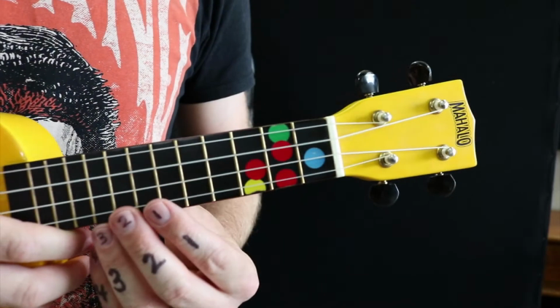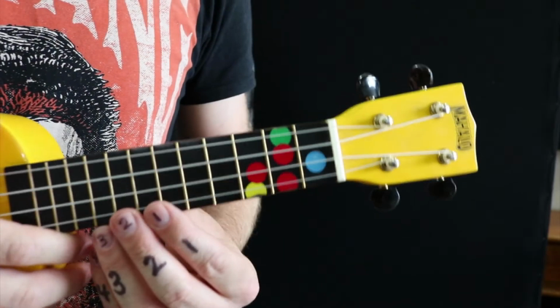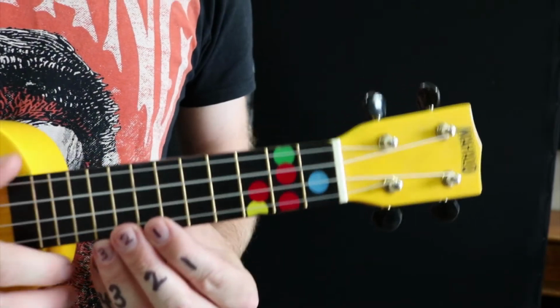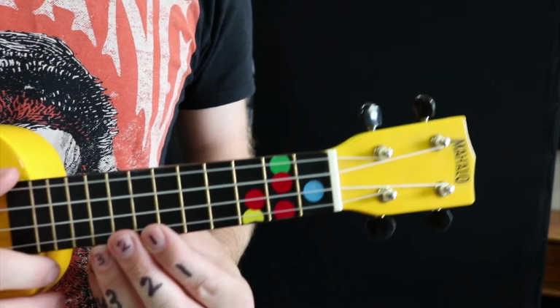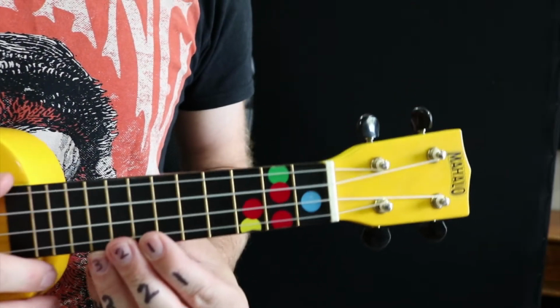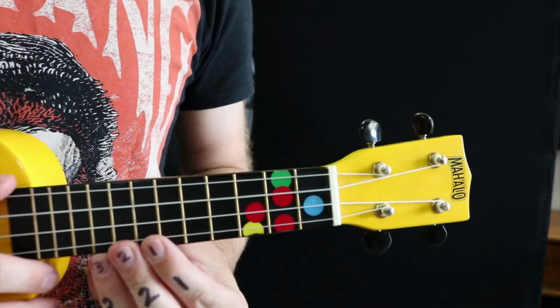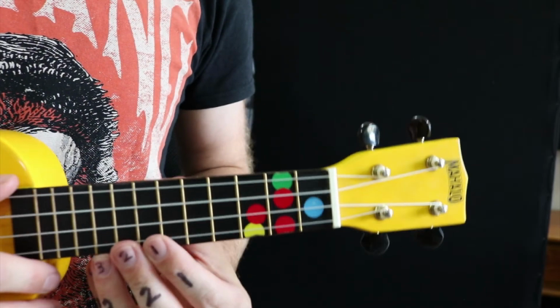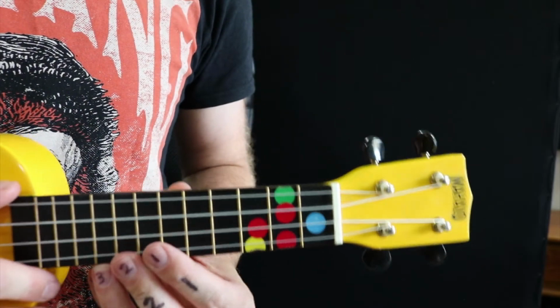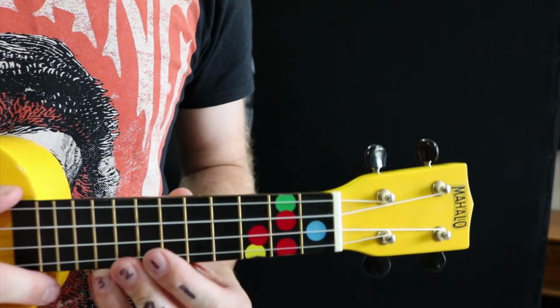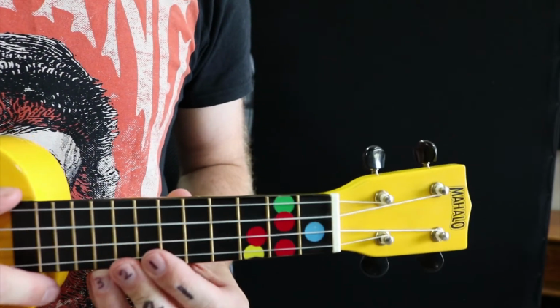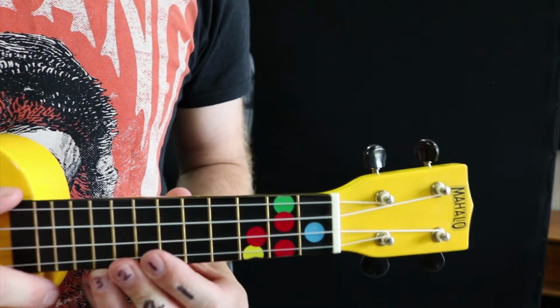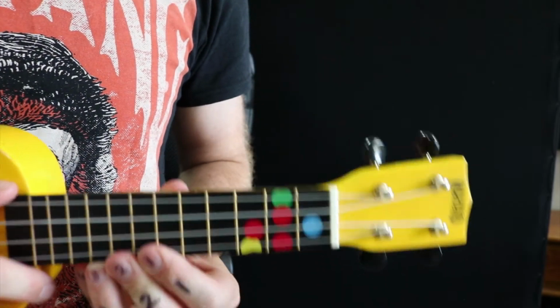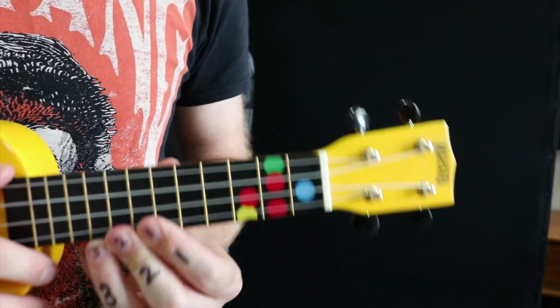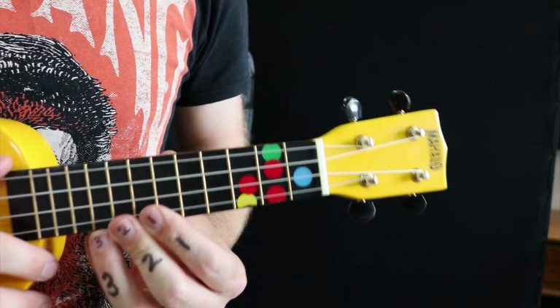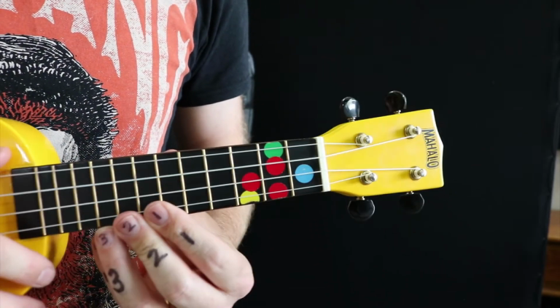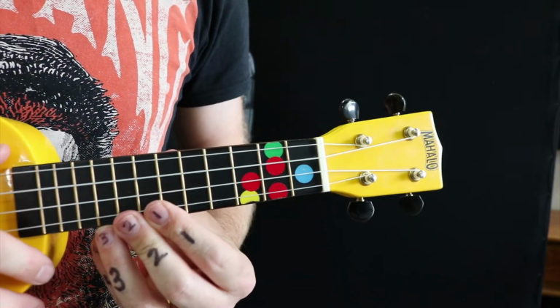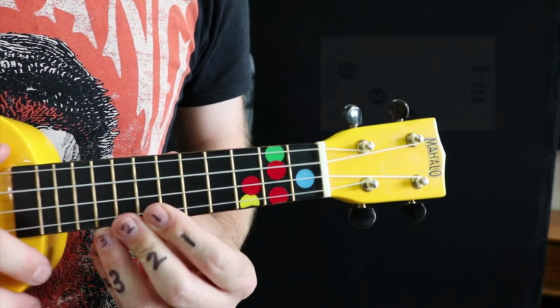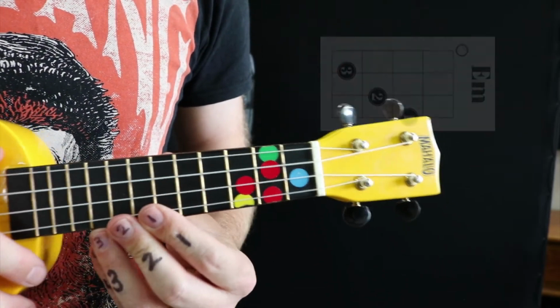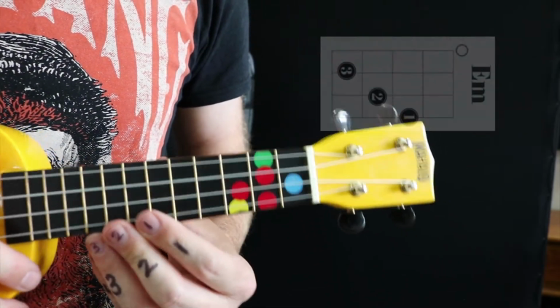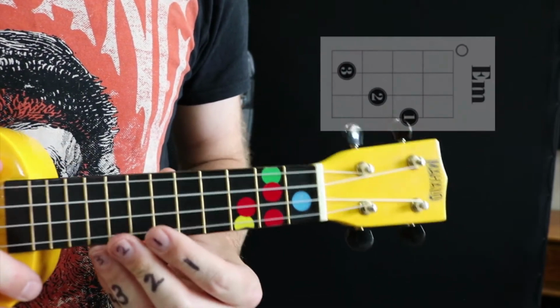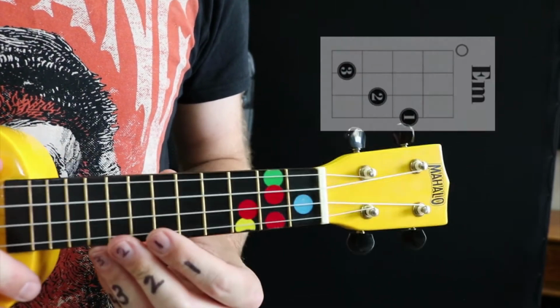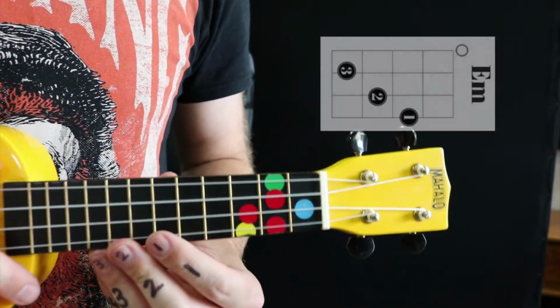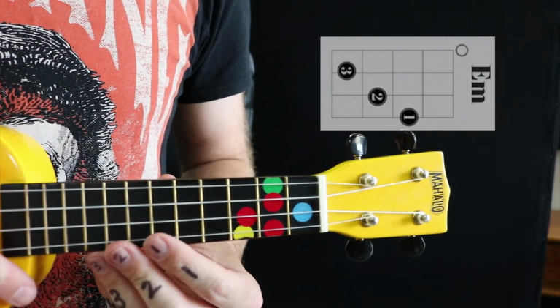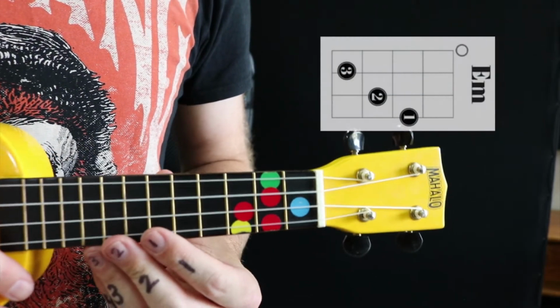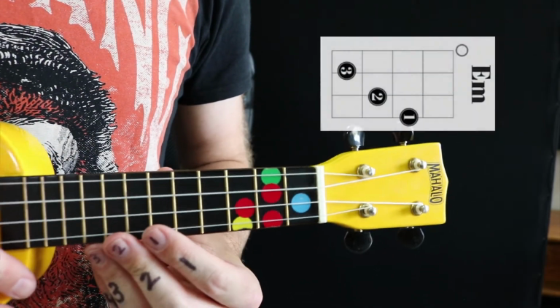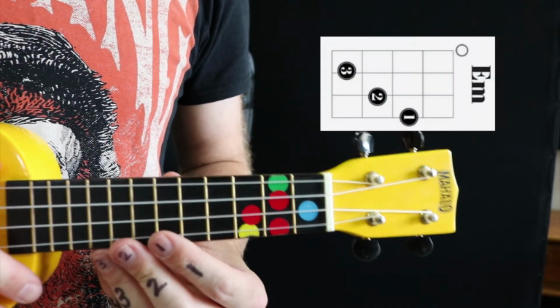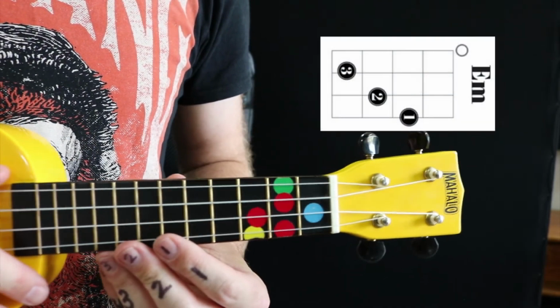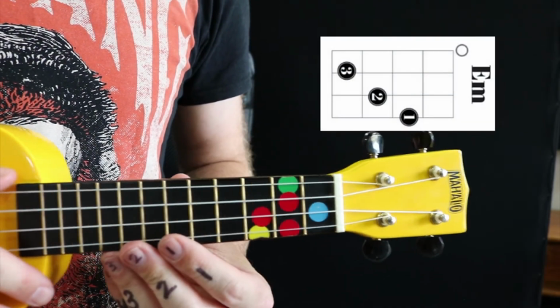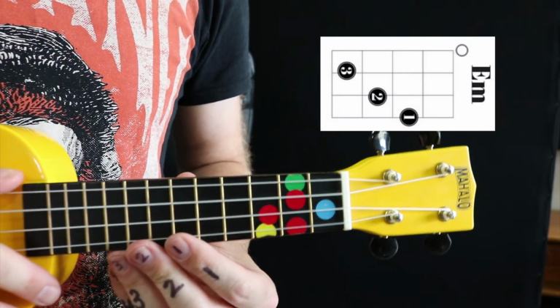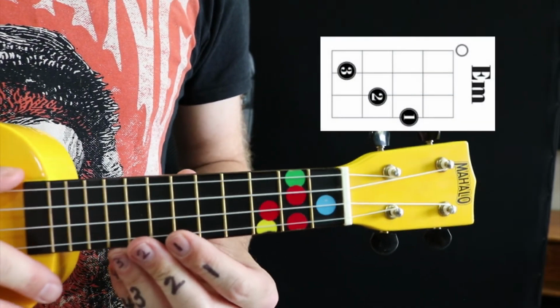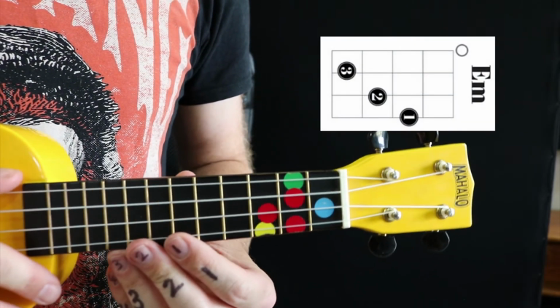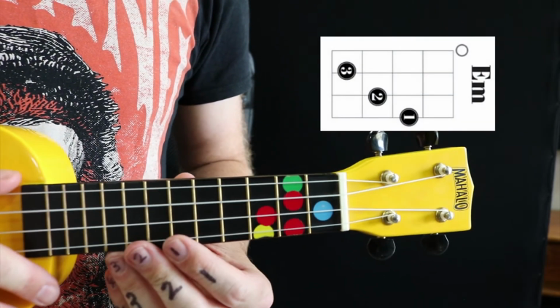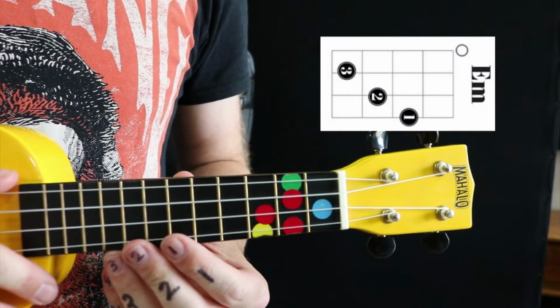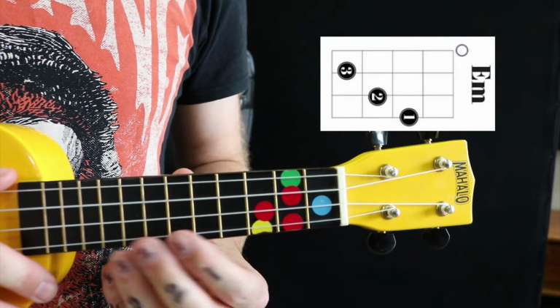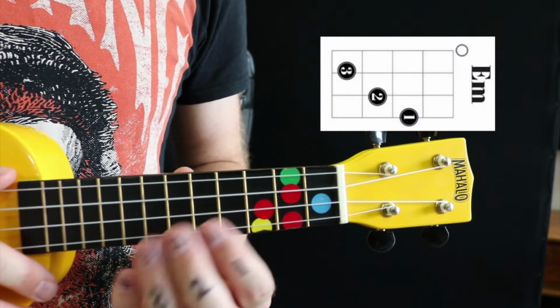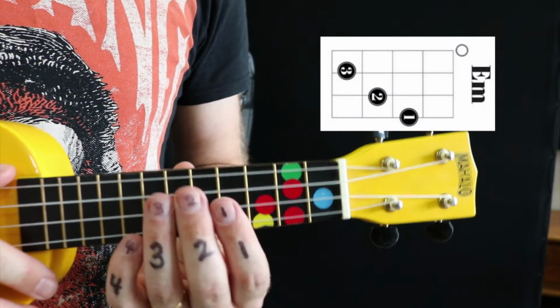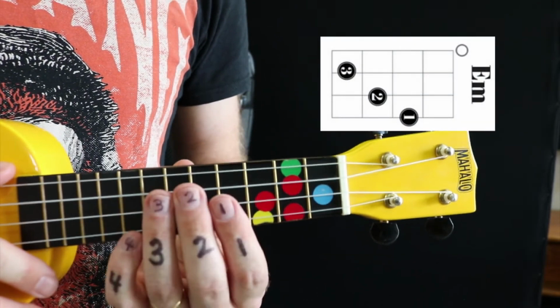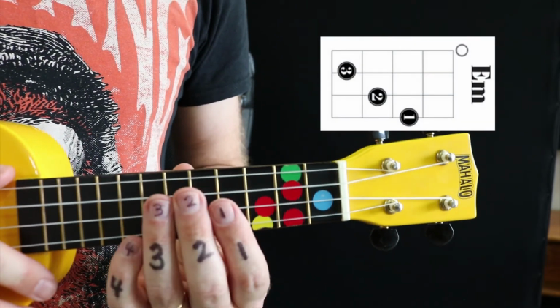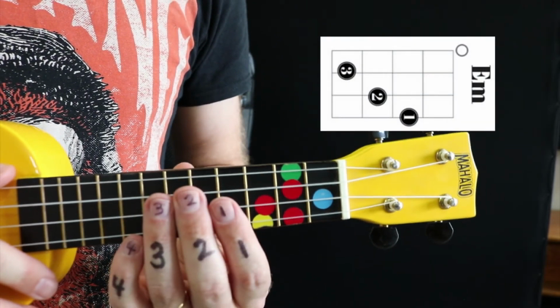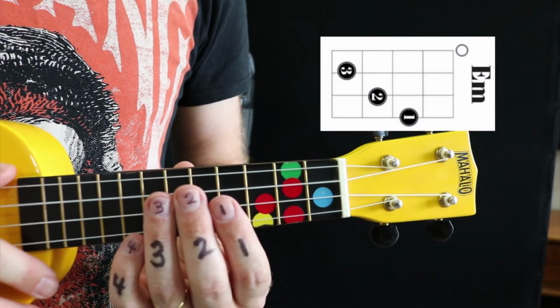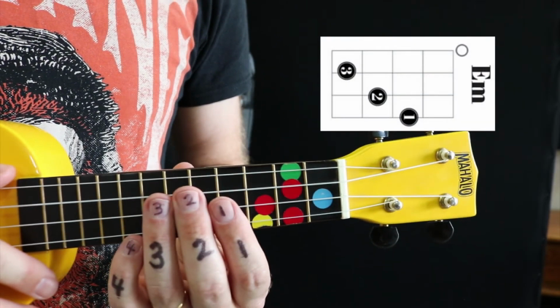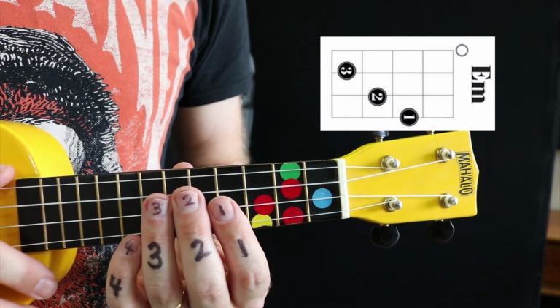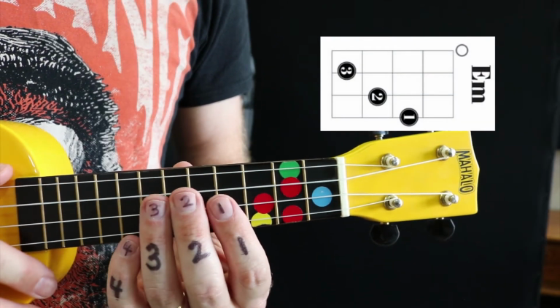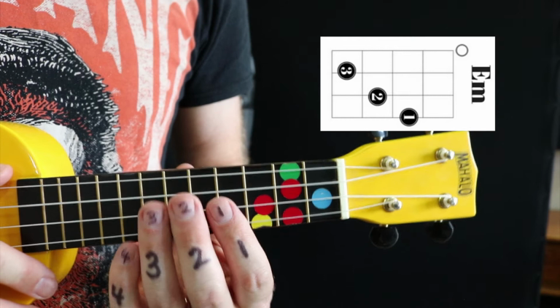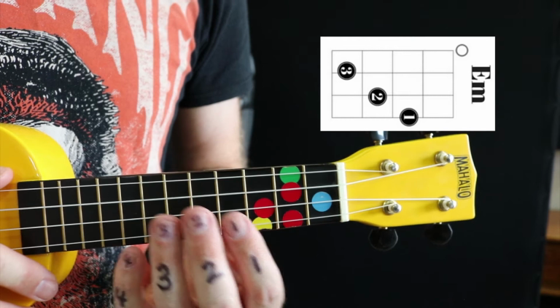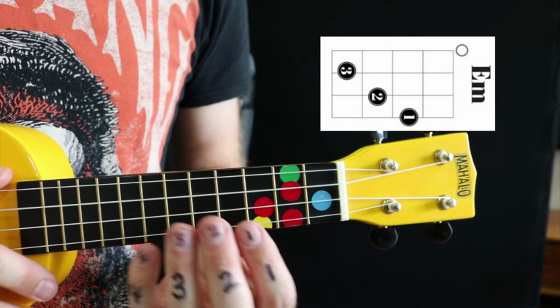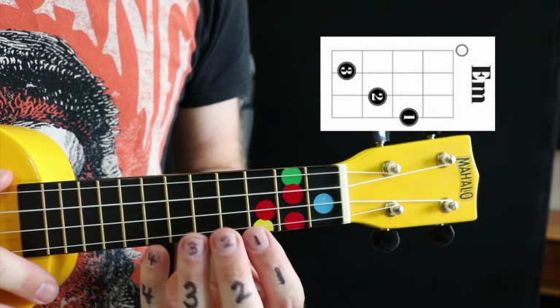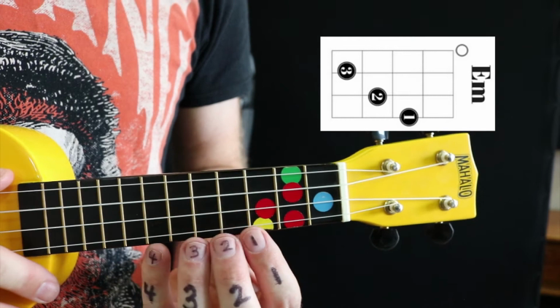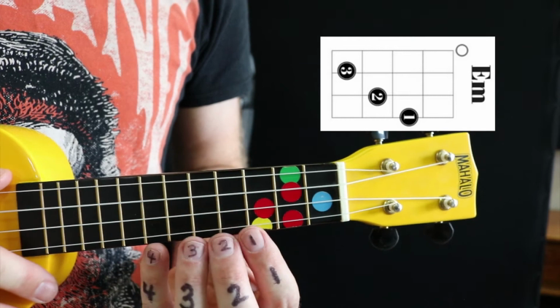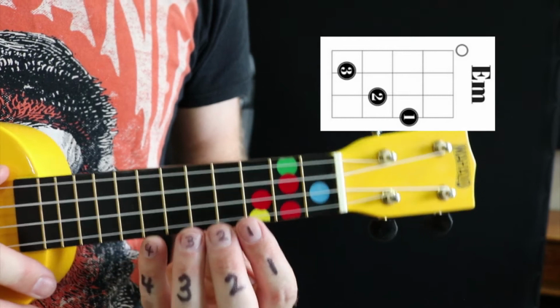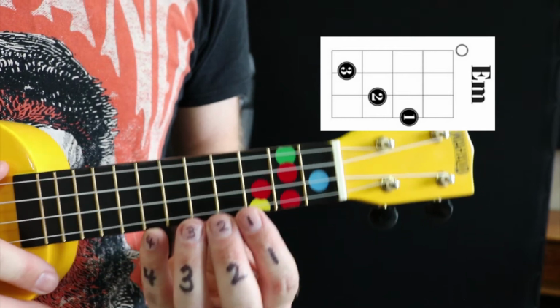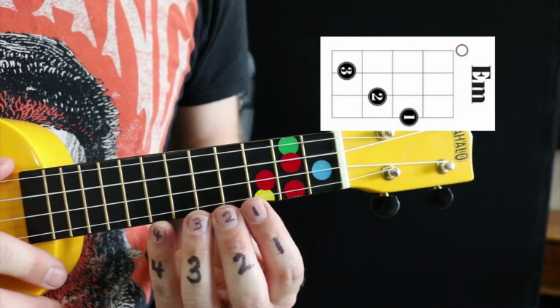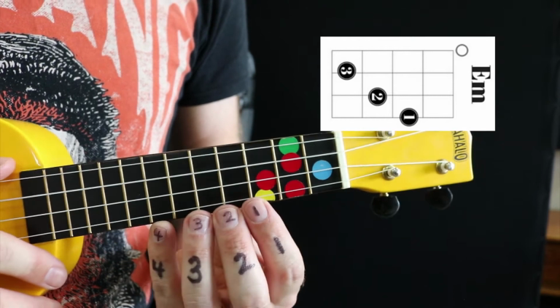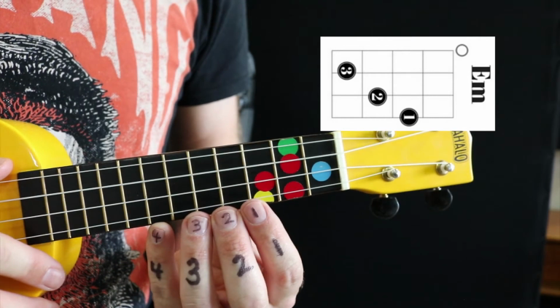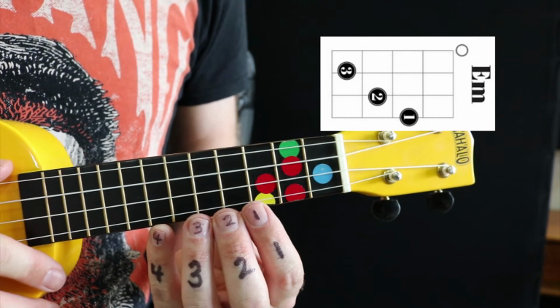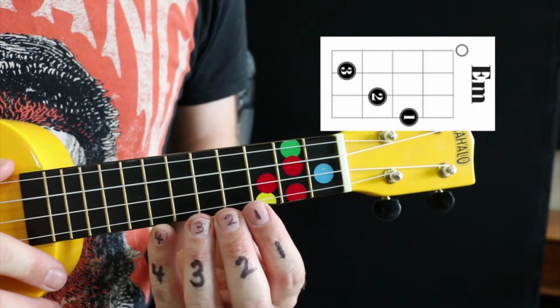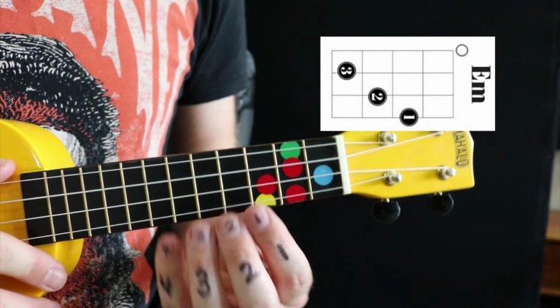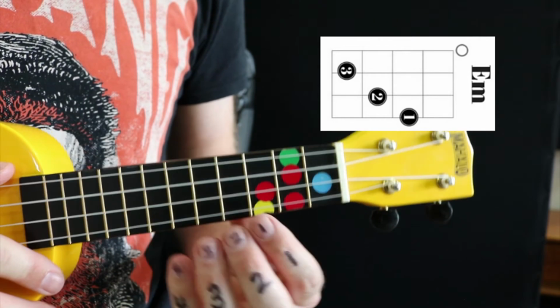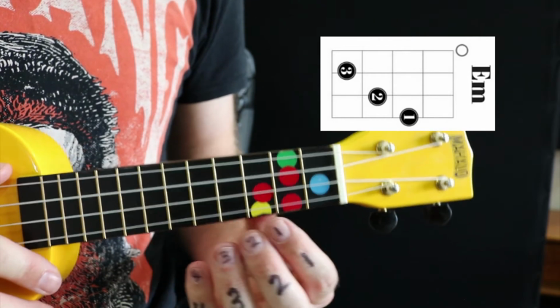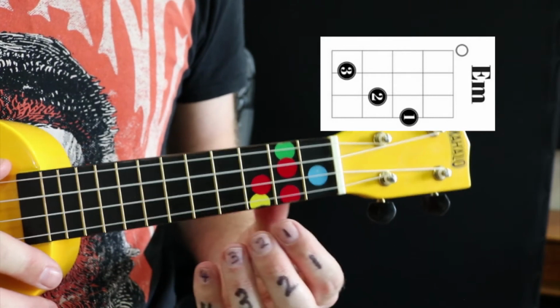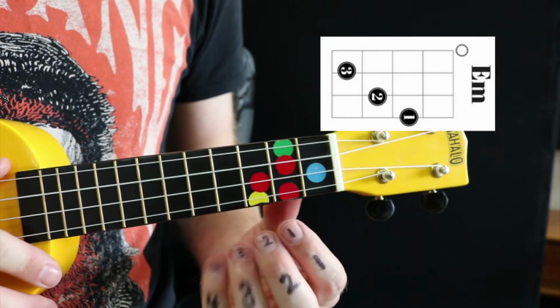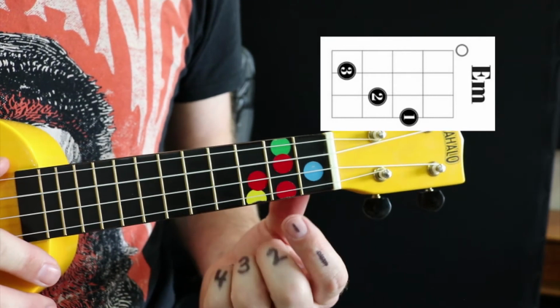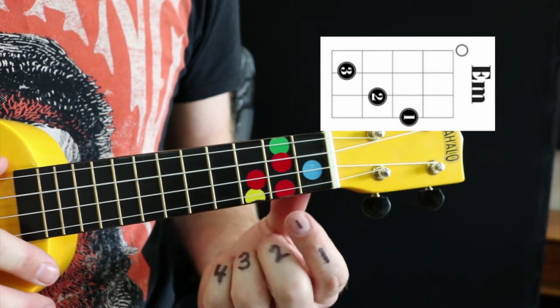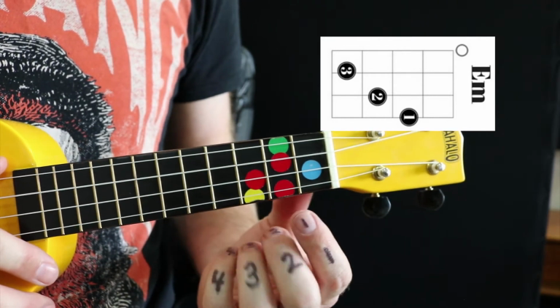The E minor chord. E minor looks hard — it uses three fingers — but it's actually really, really easy. It's nice and comfortable.